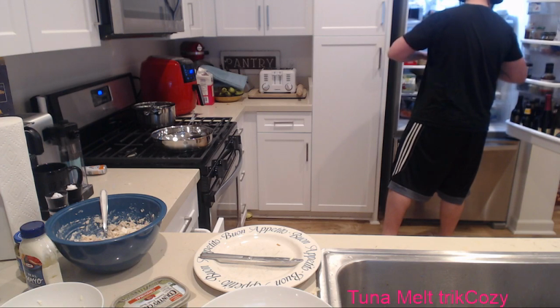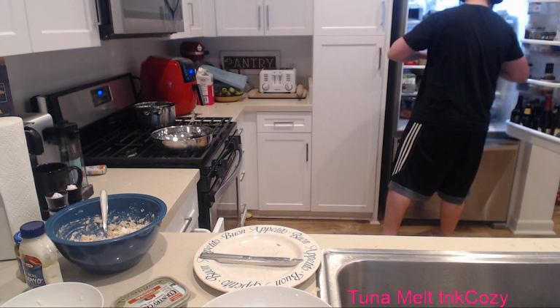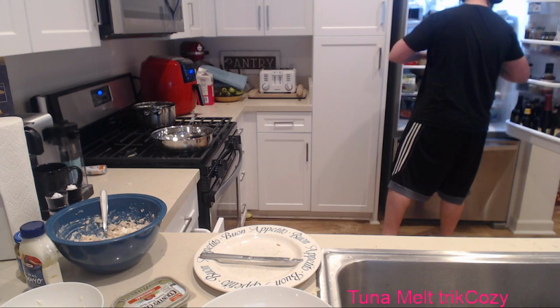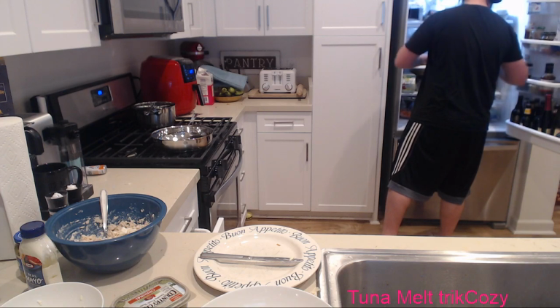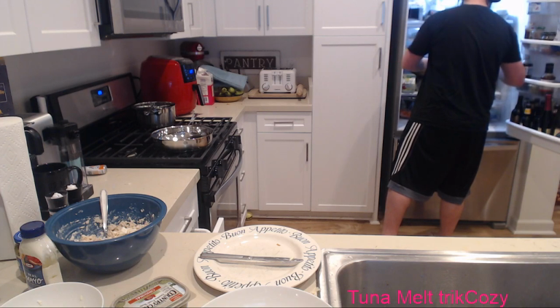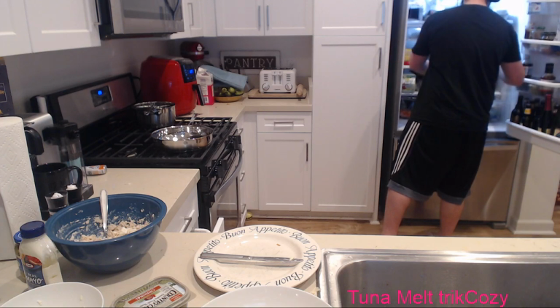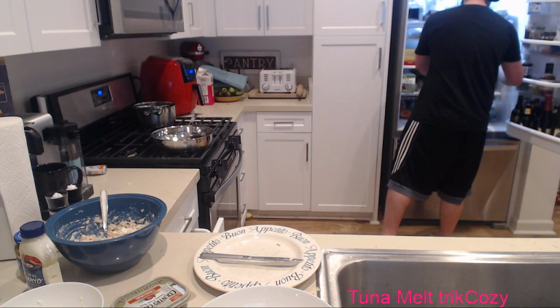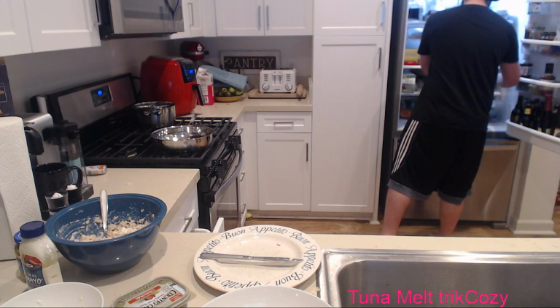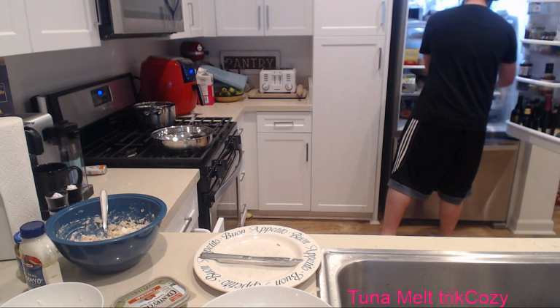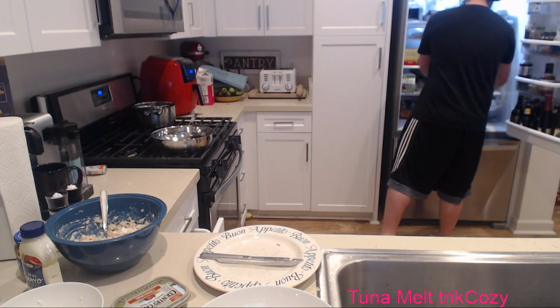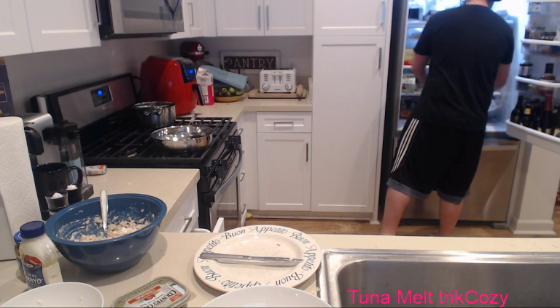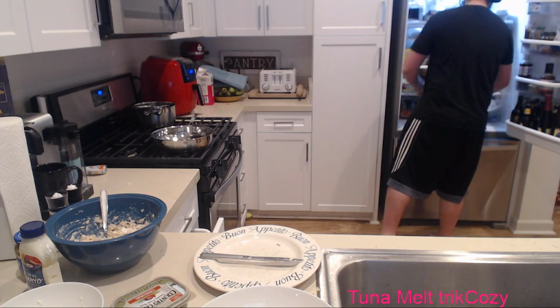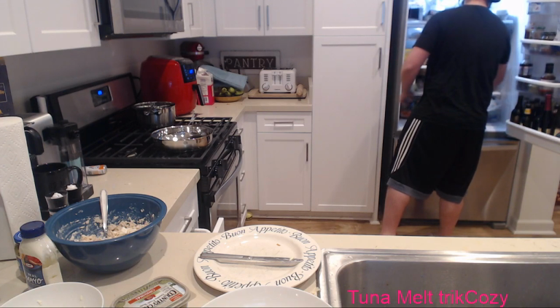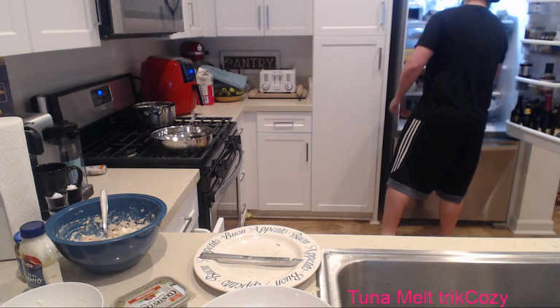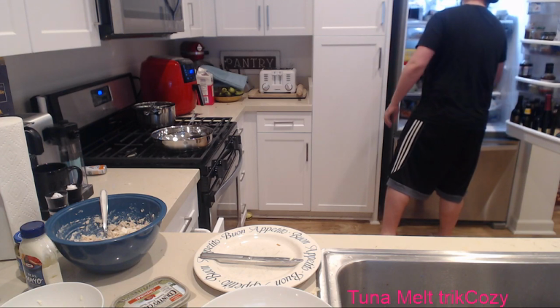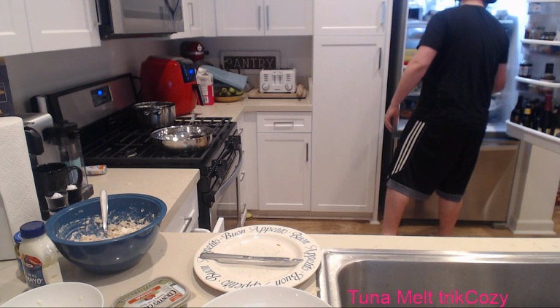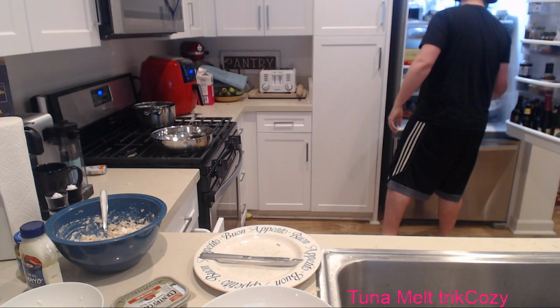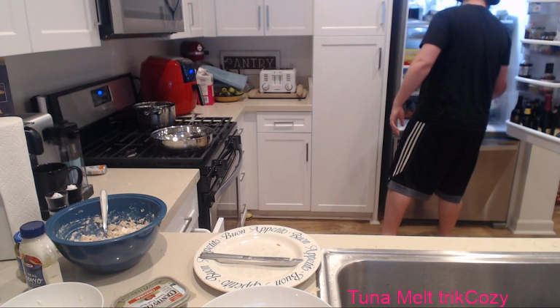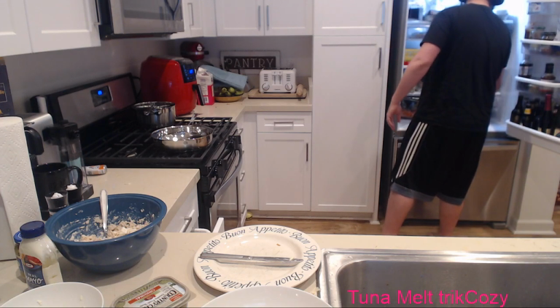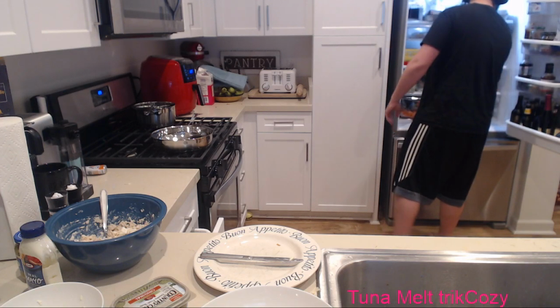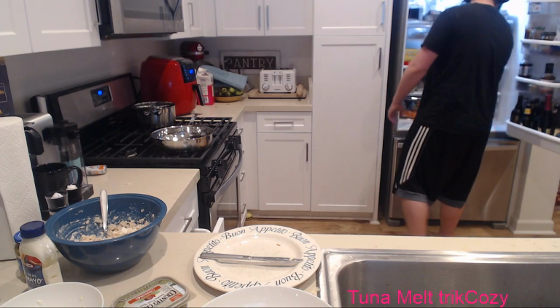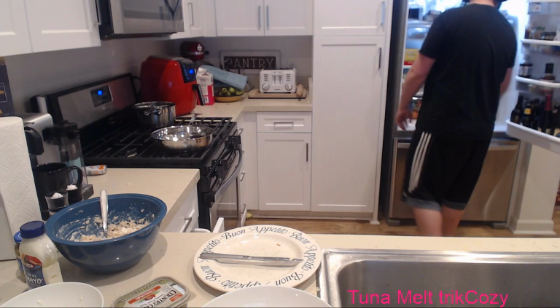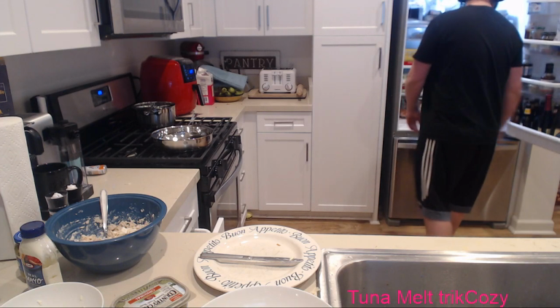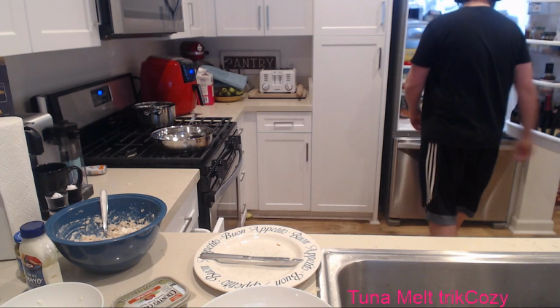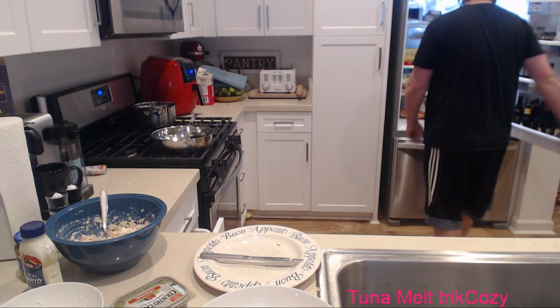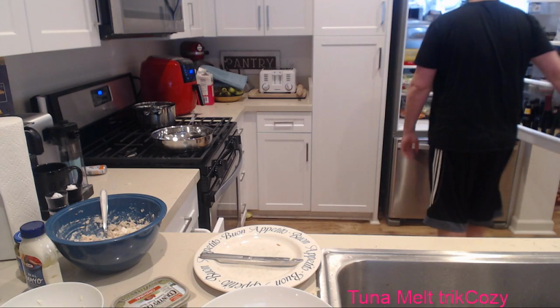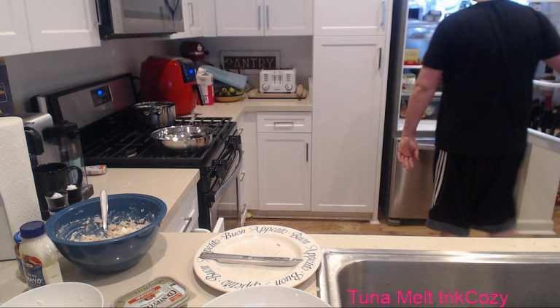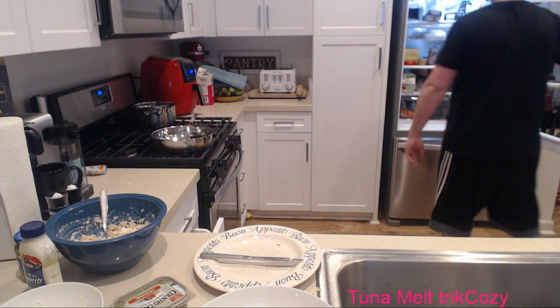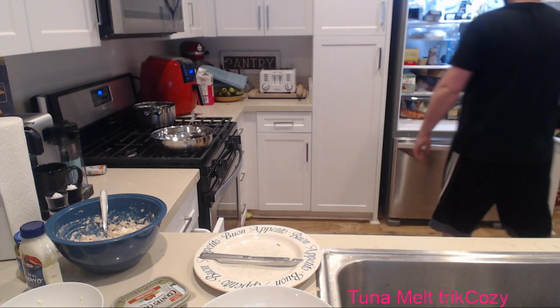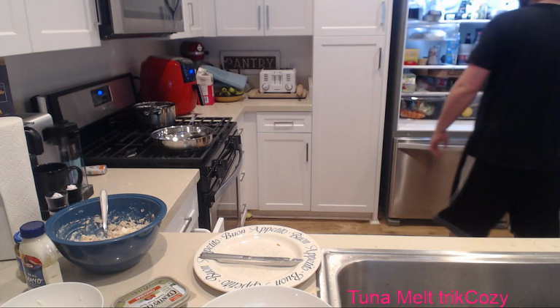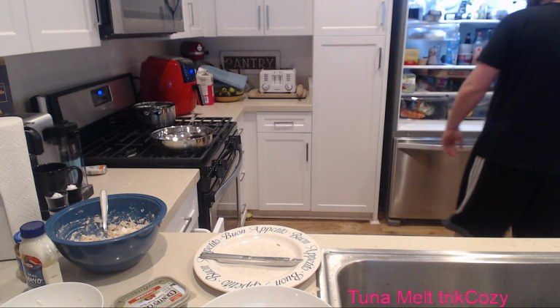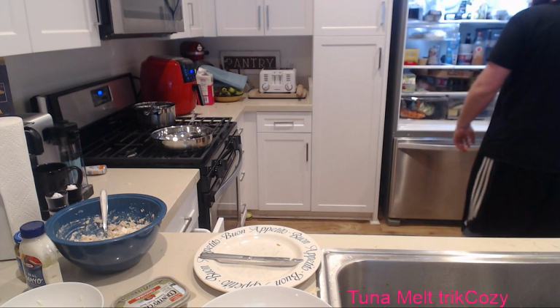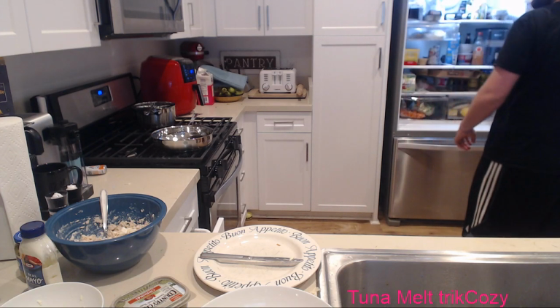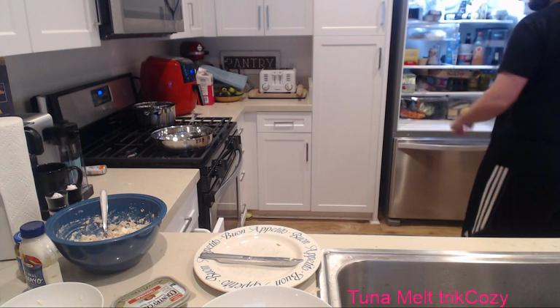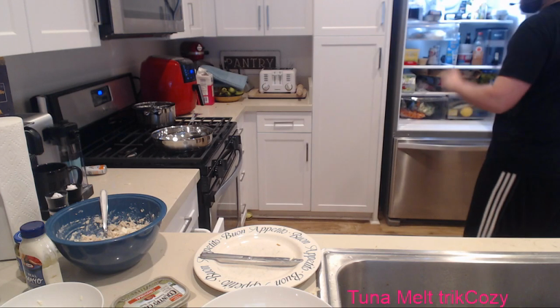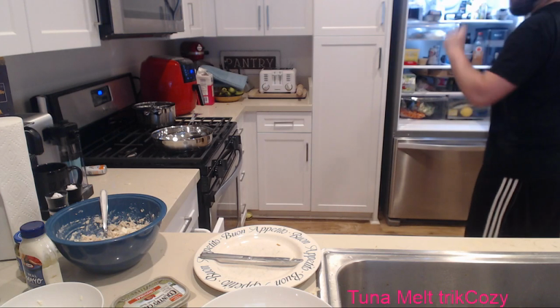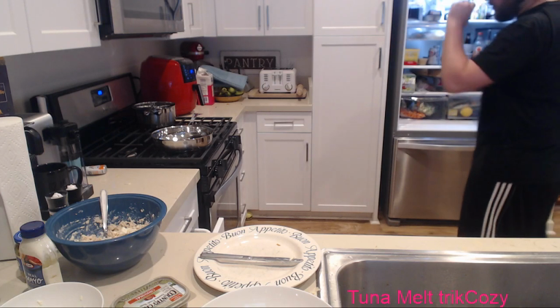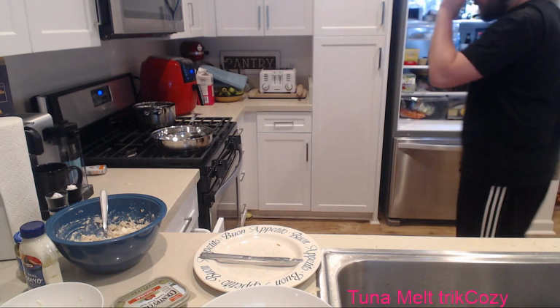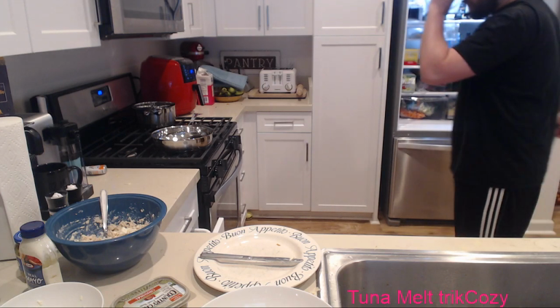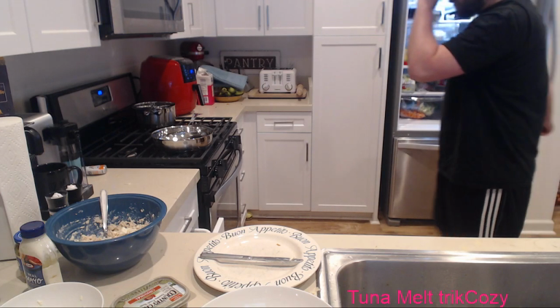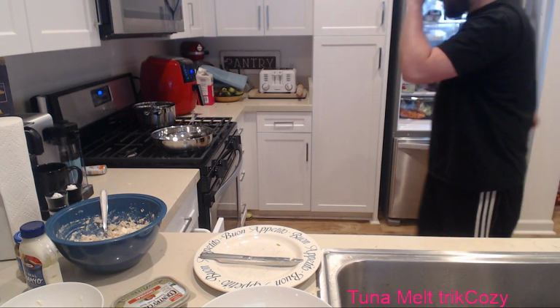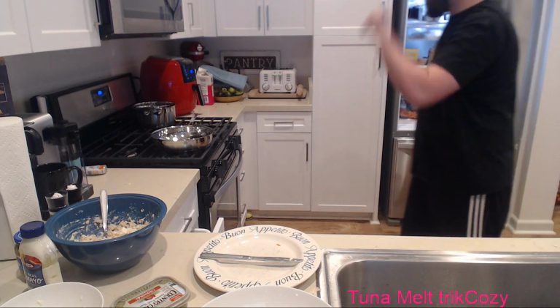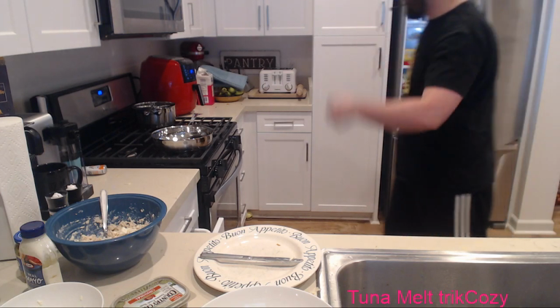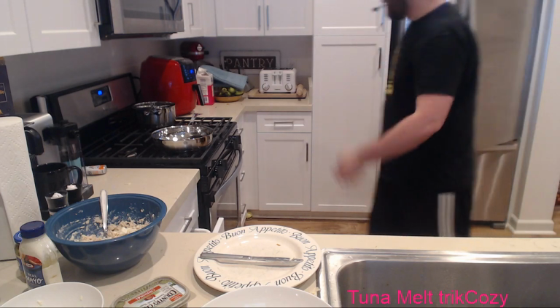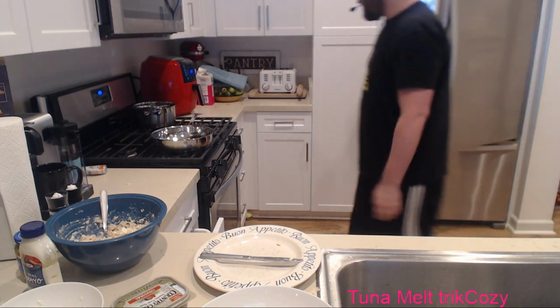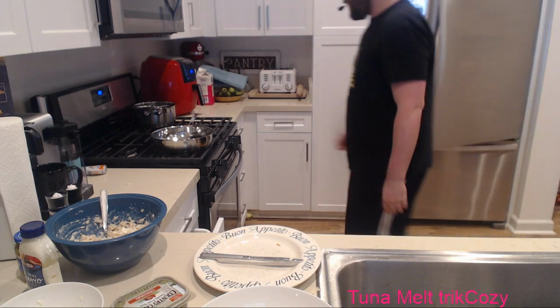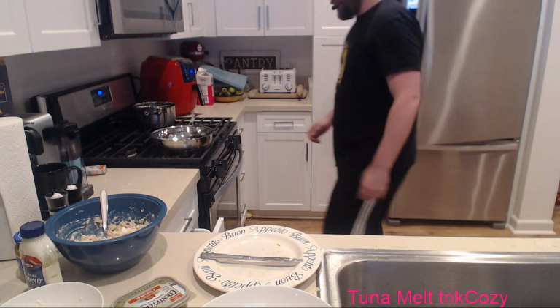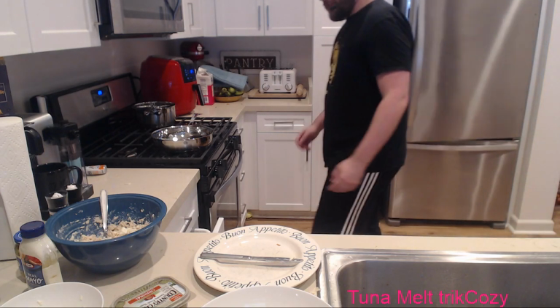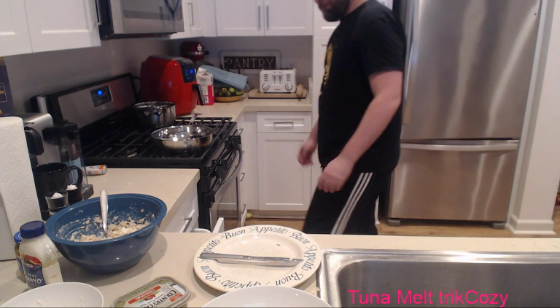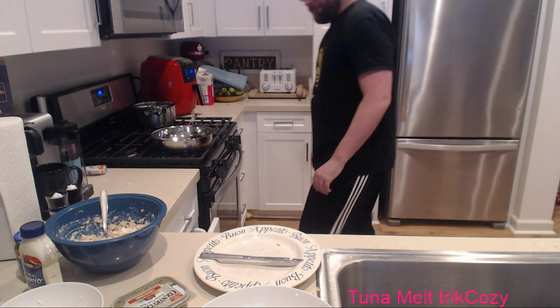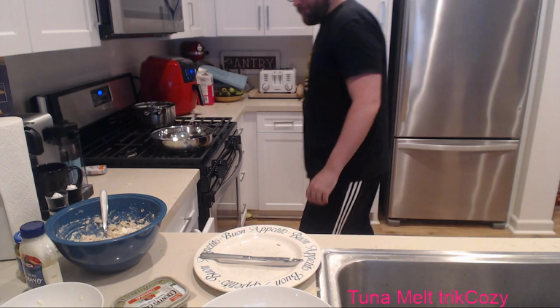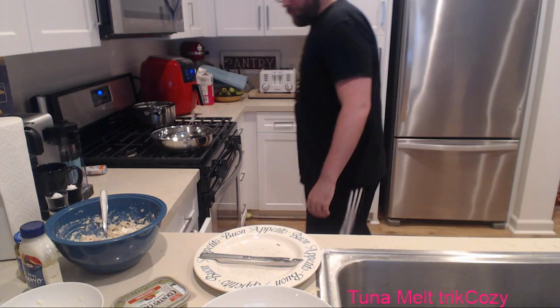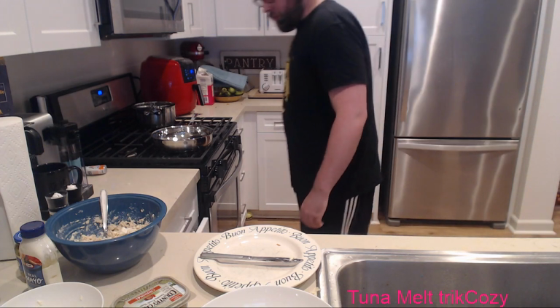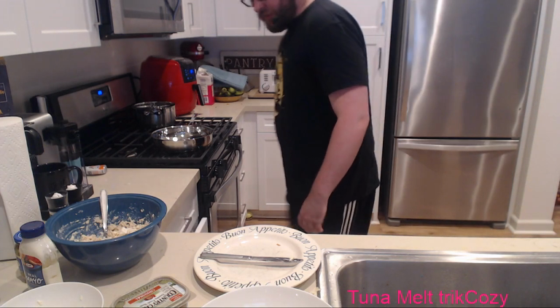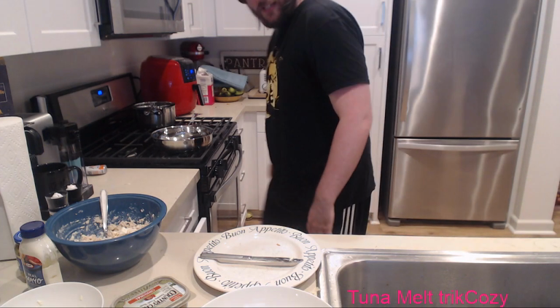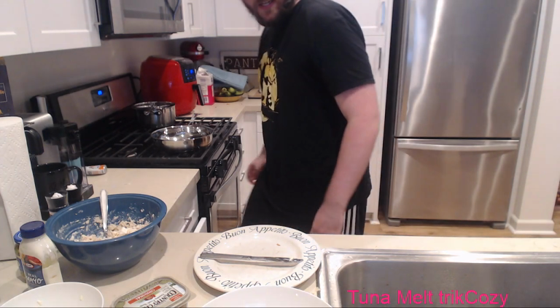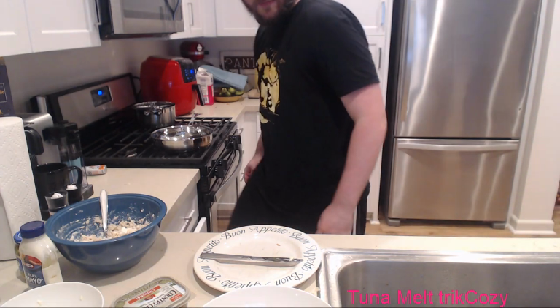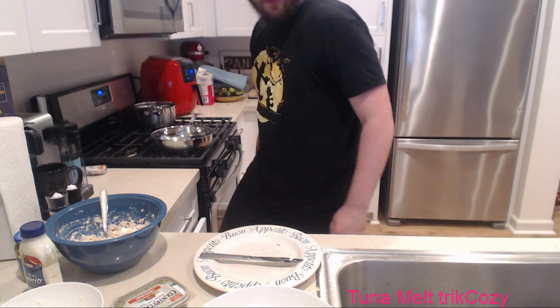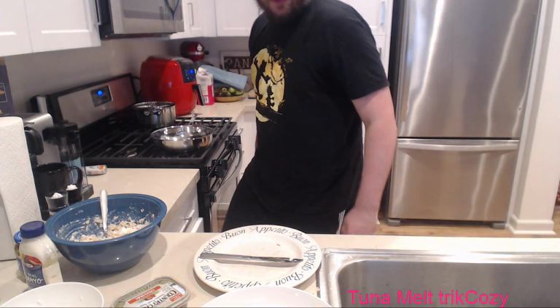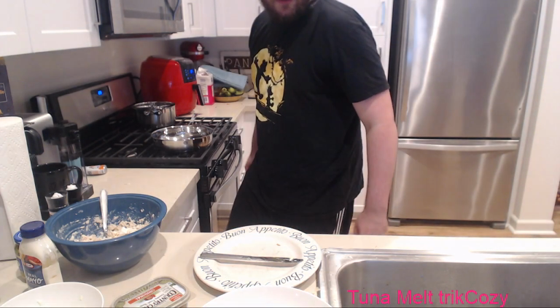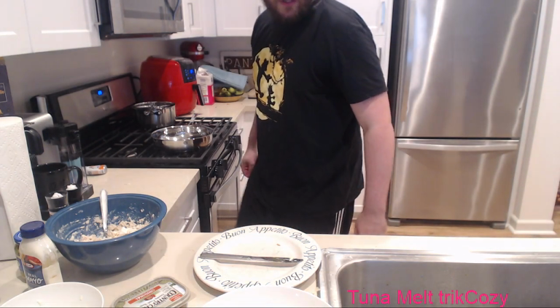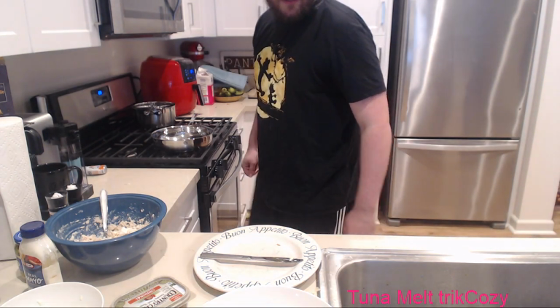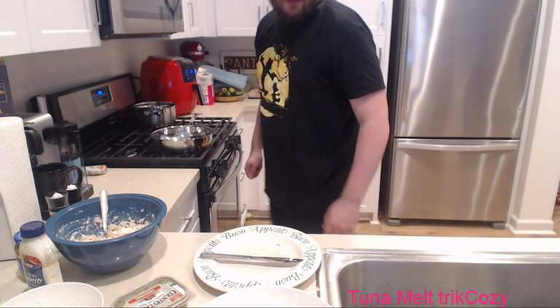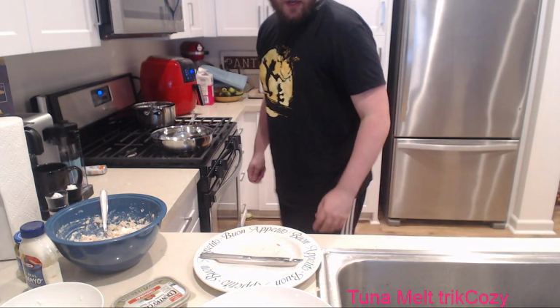I normally don't know what to put on the side for a tuna melt. French fries is fine, but do you really have time to make french fries? Chips? Oh yeah! Baked potato chips are actually really good with it.